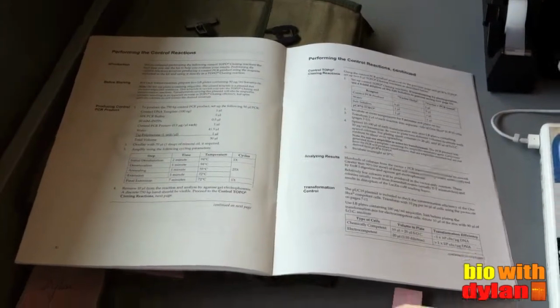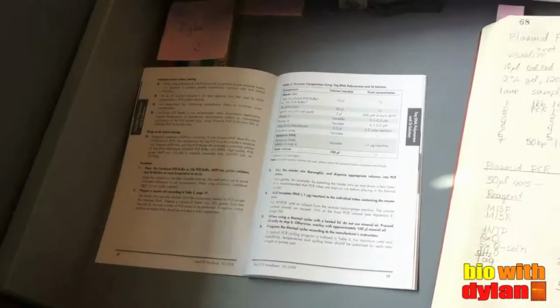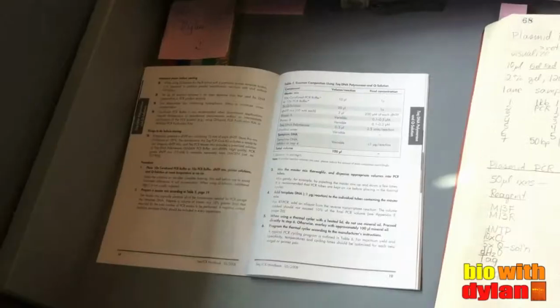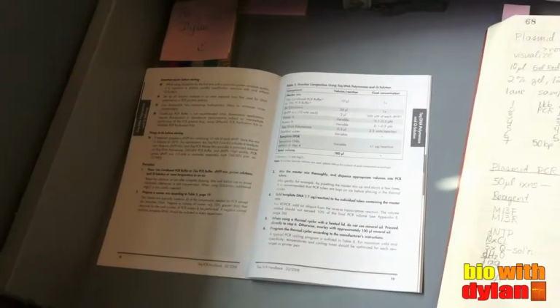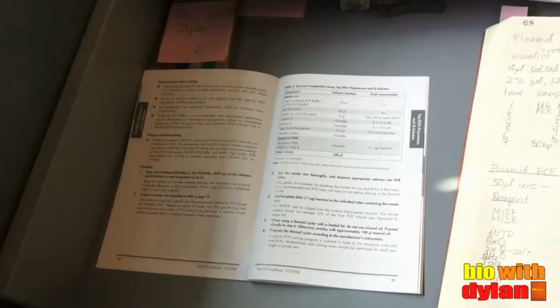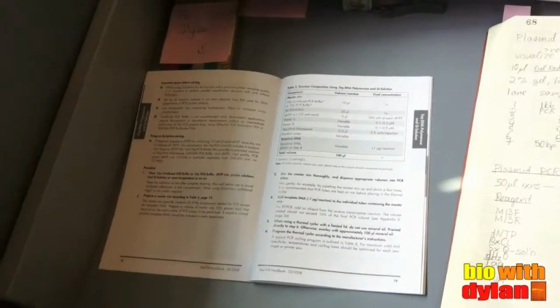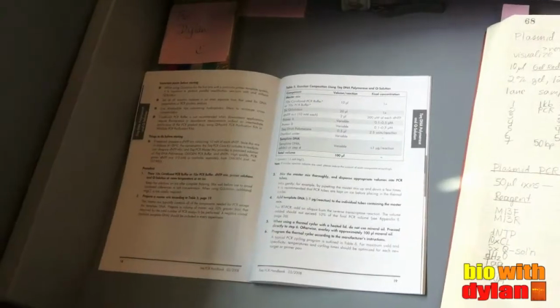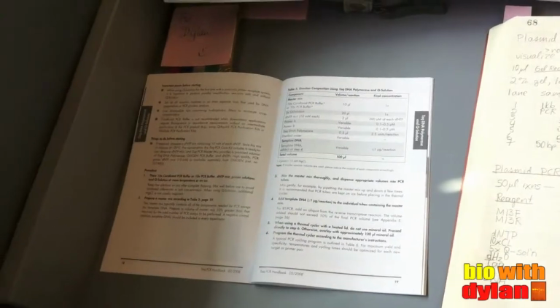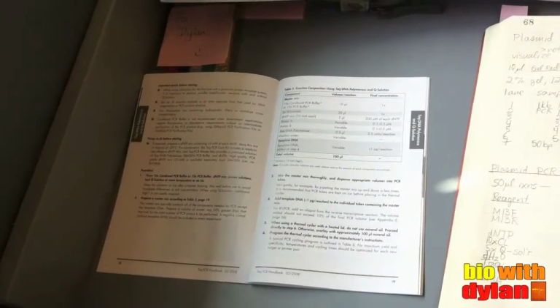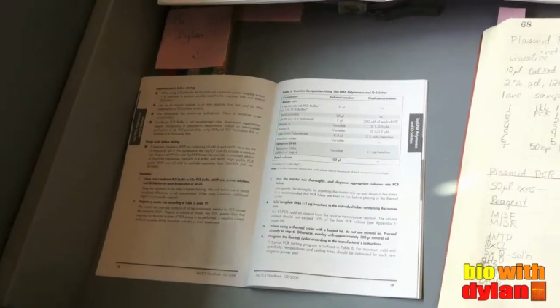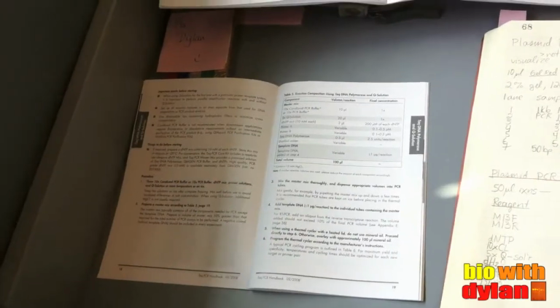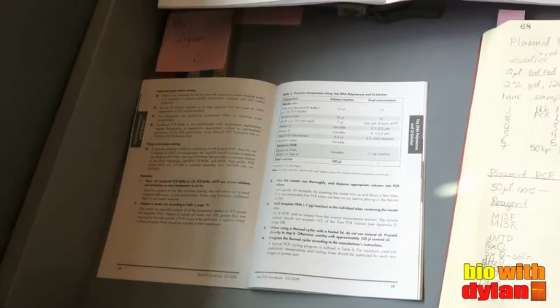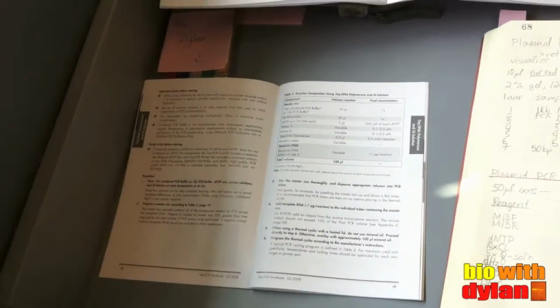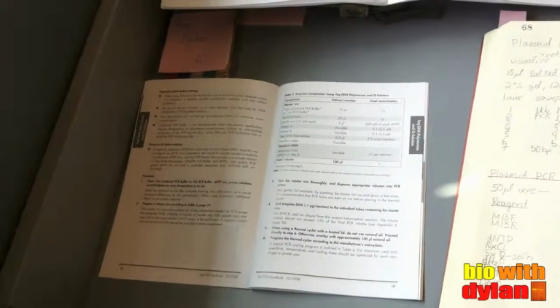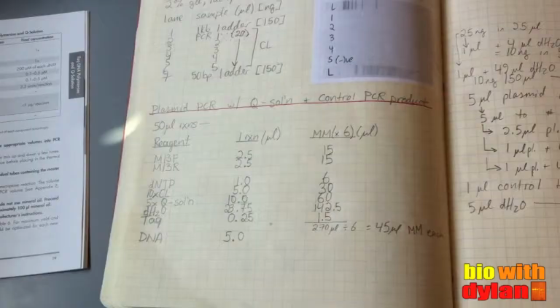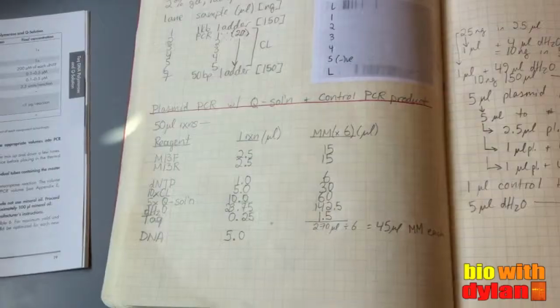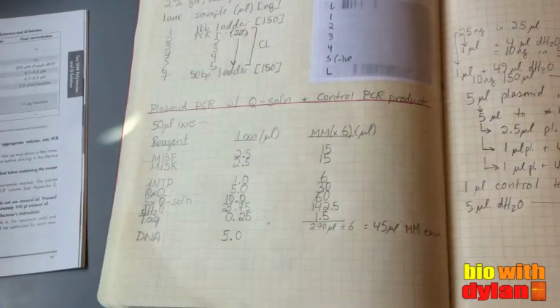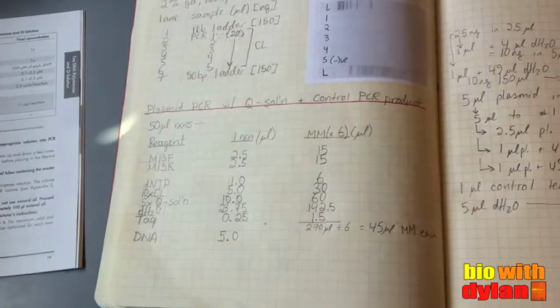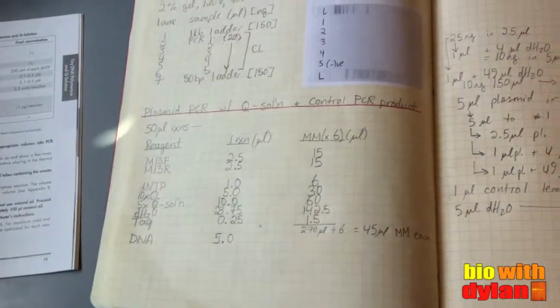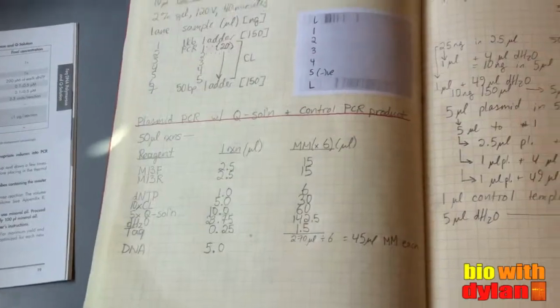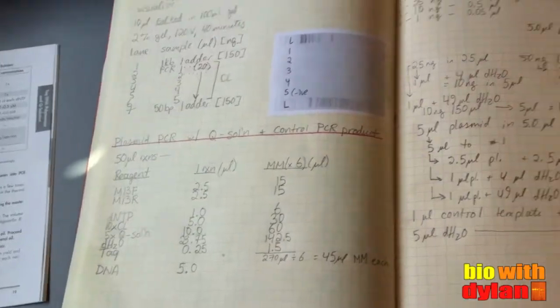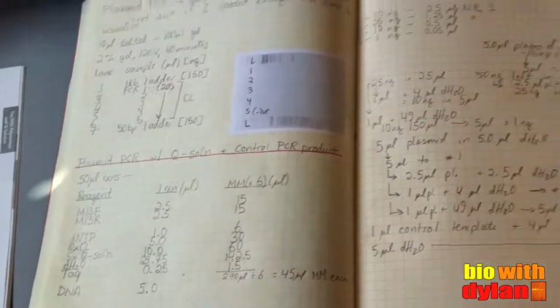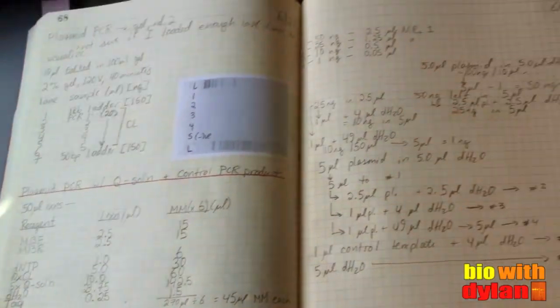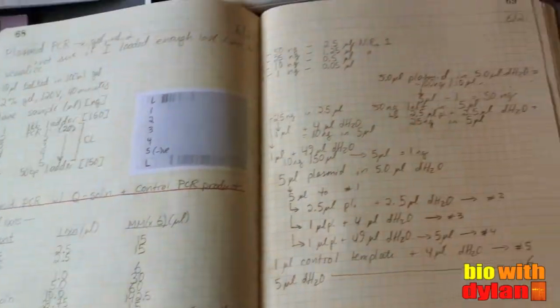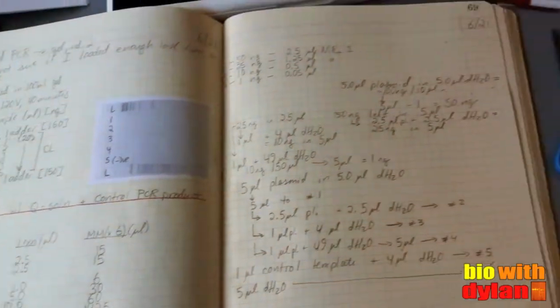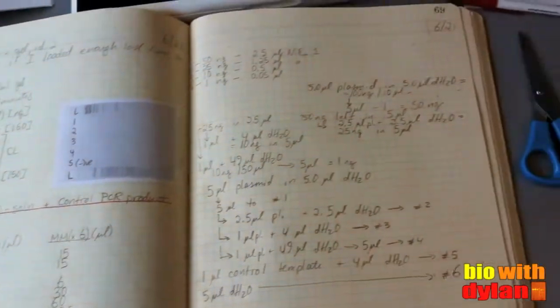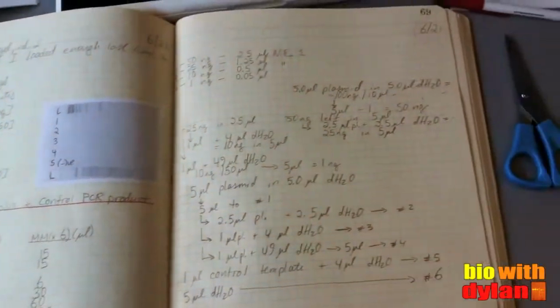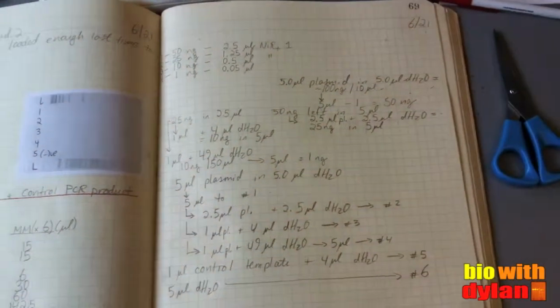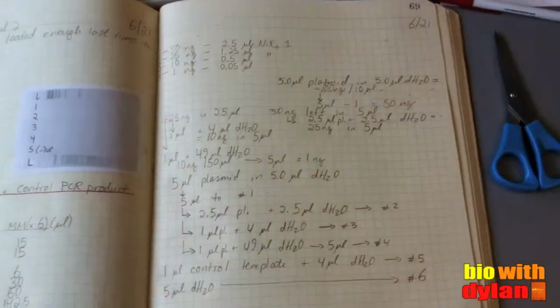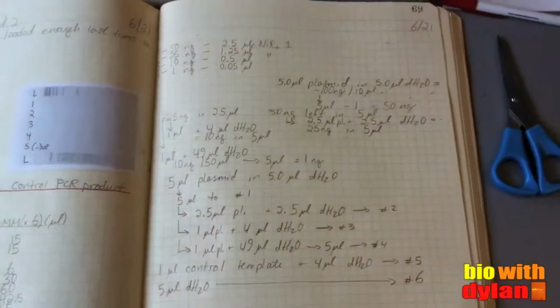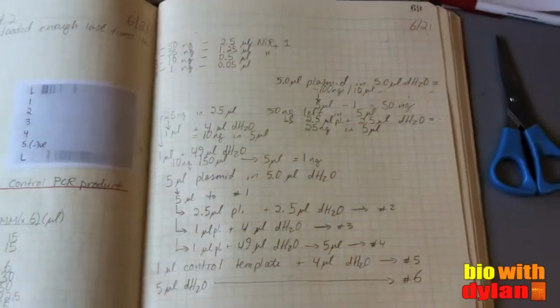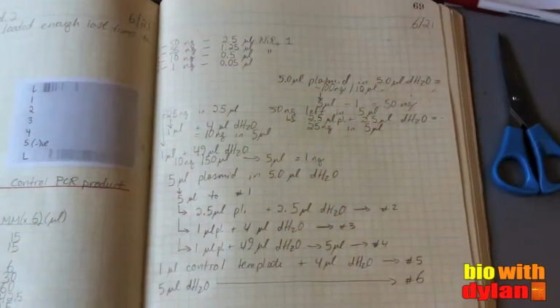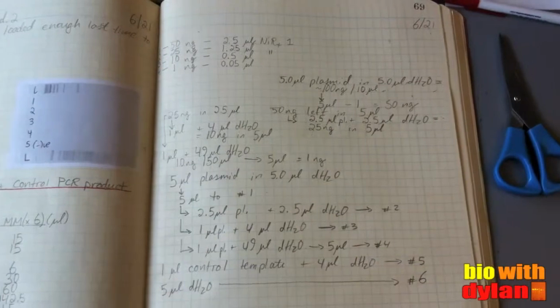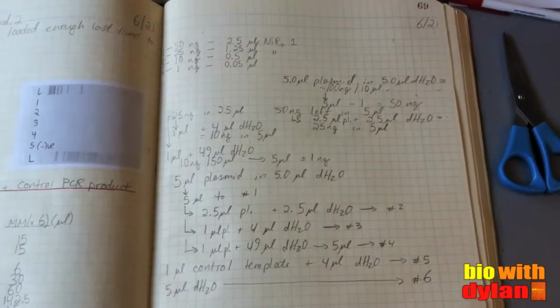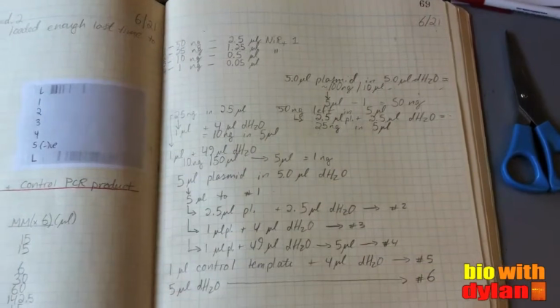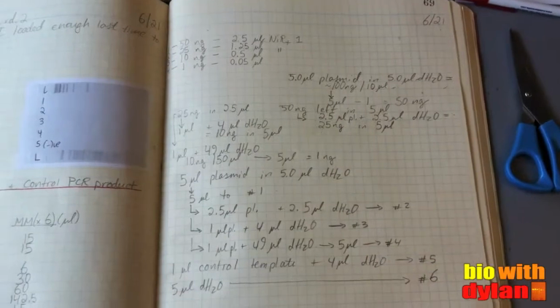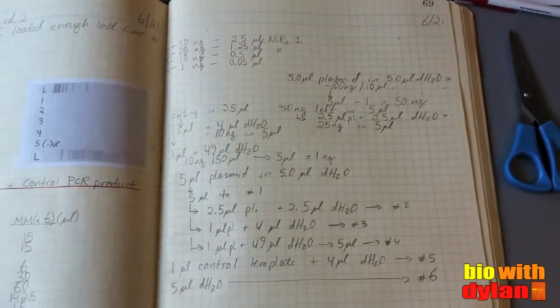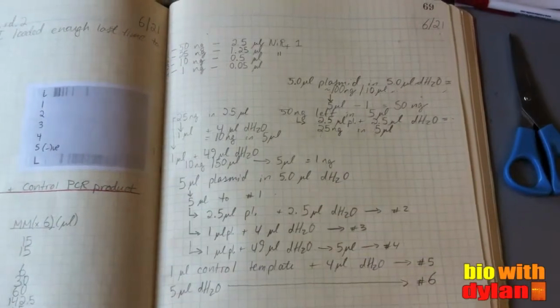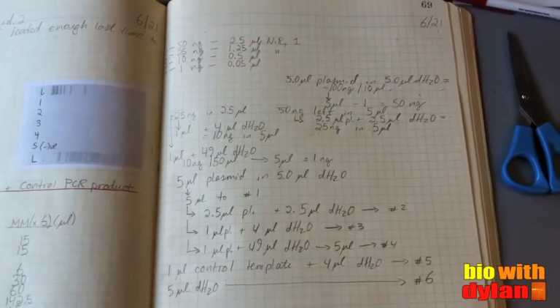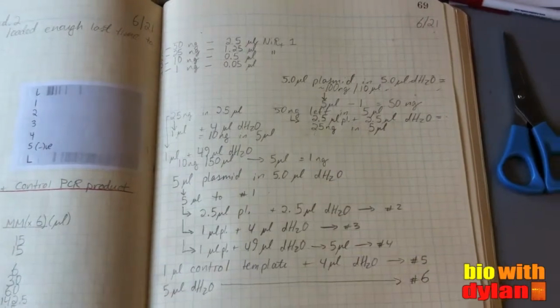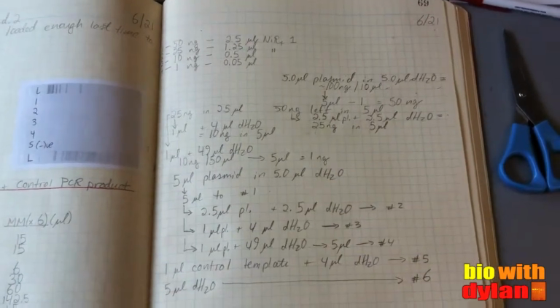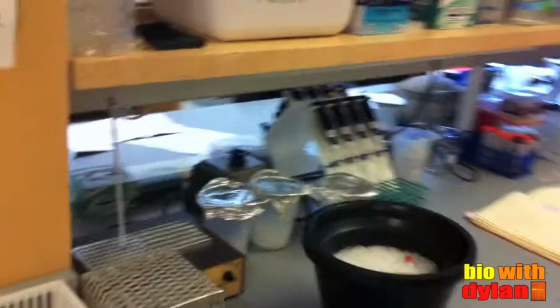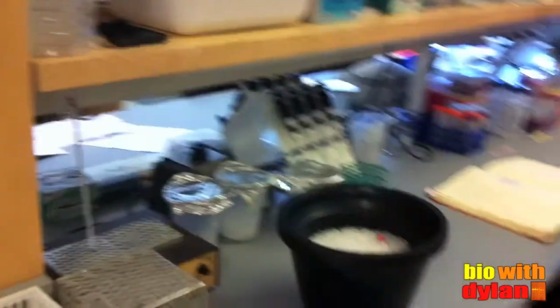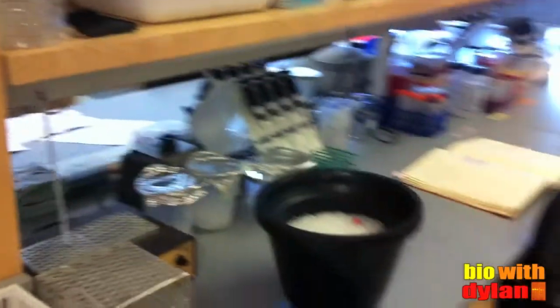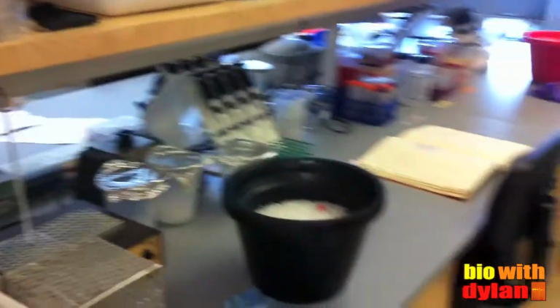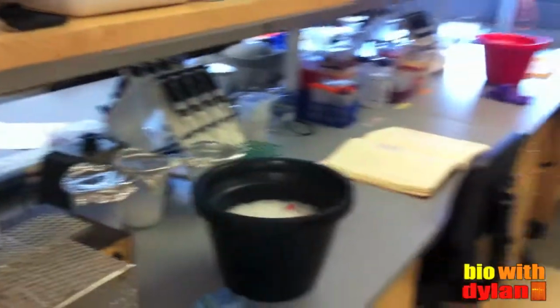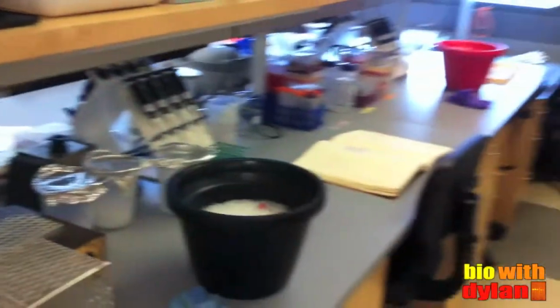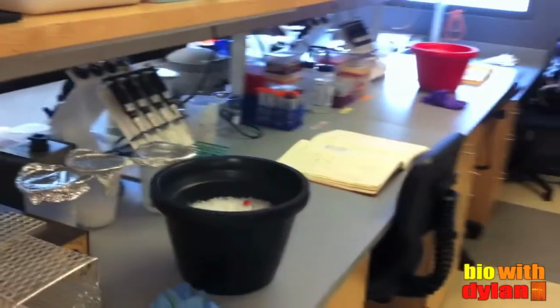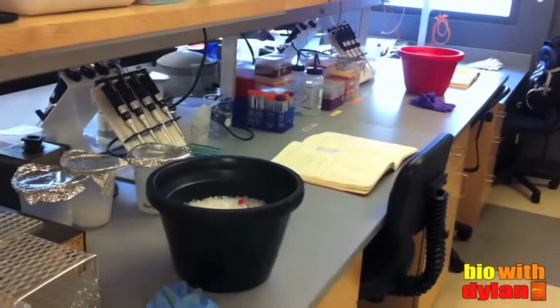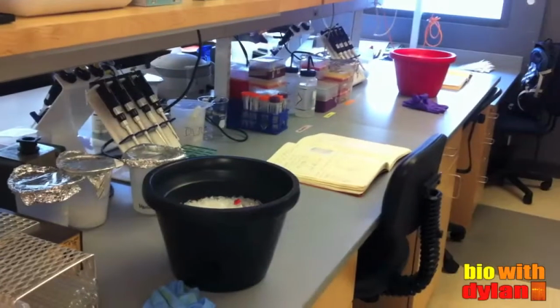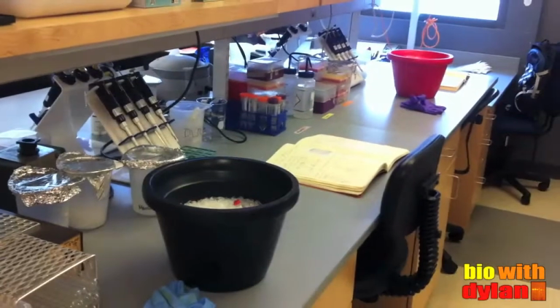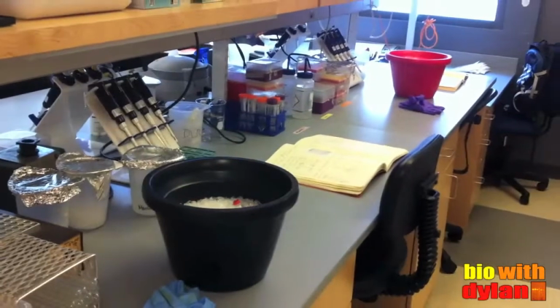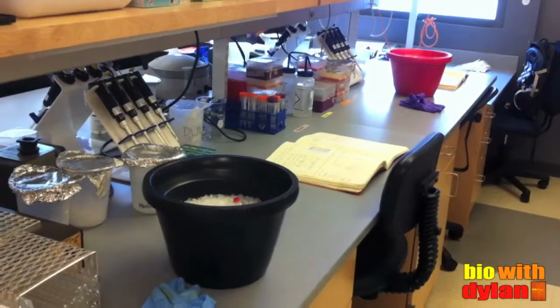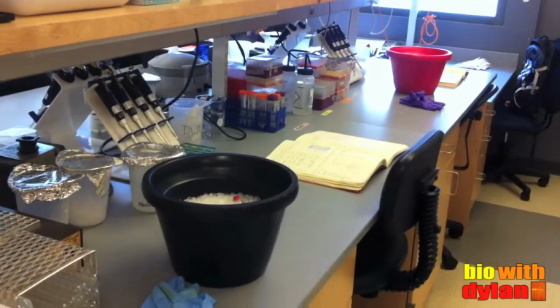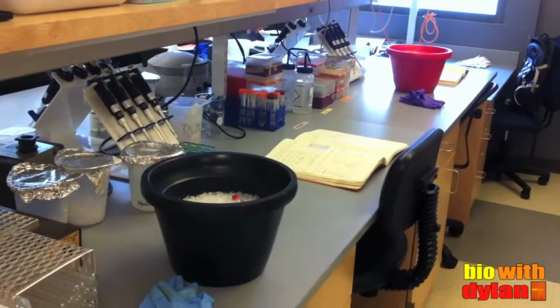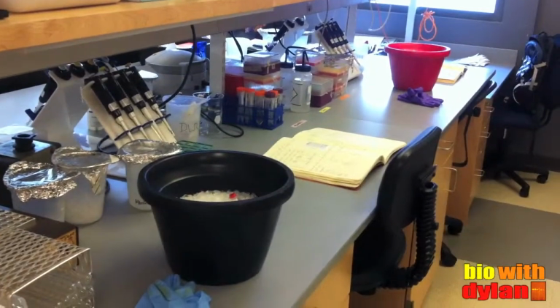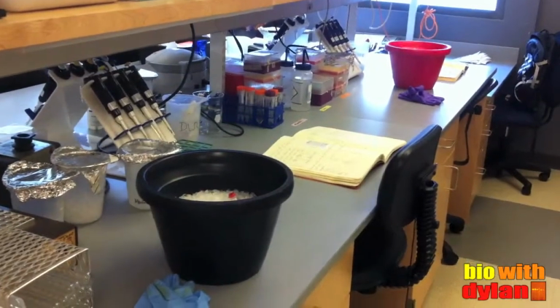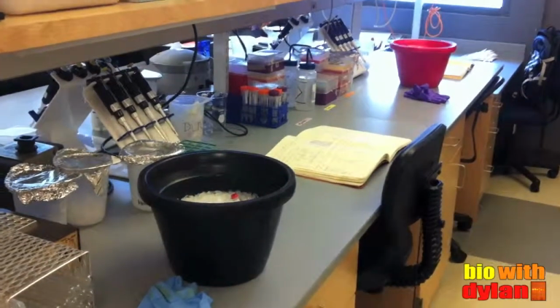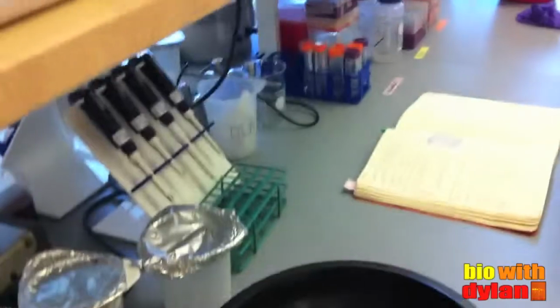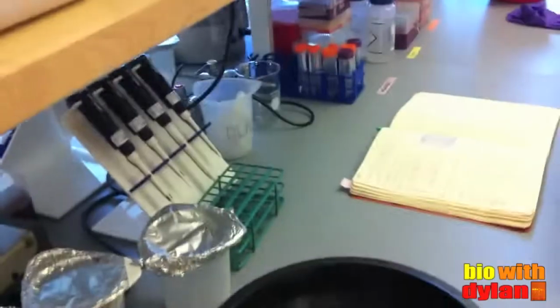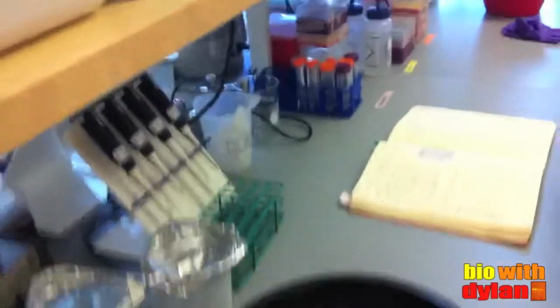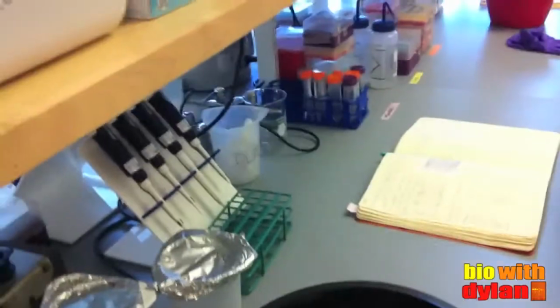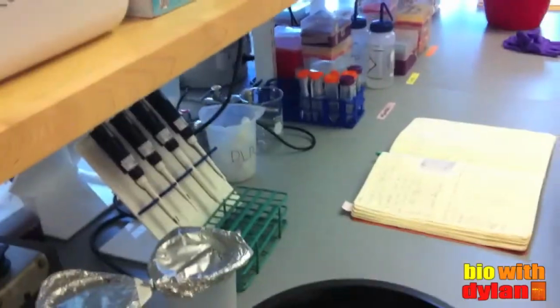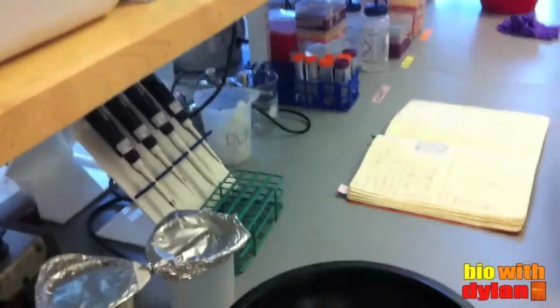I'm gonna run another PCR with a positive control and this mysterious reagent called Q-solution, which might make my reaction run smoother.